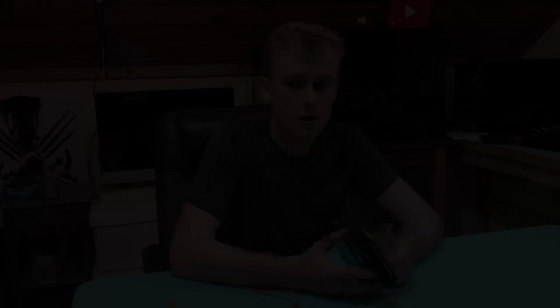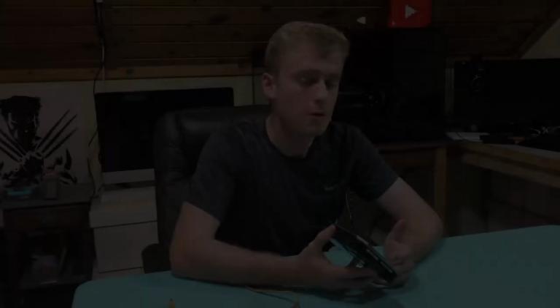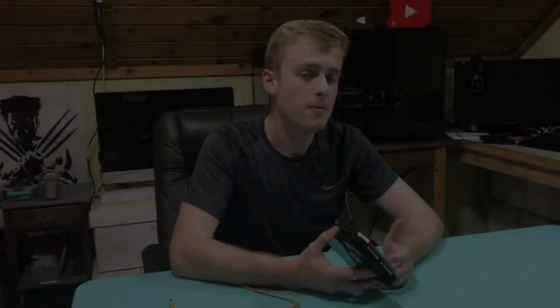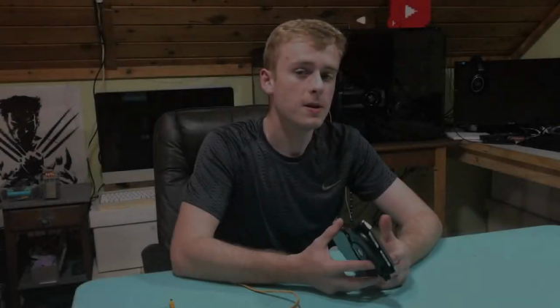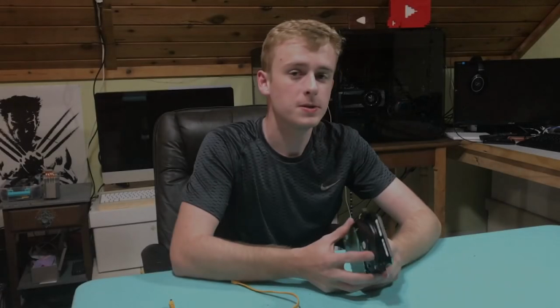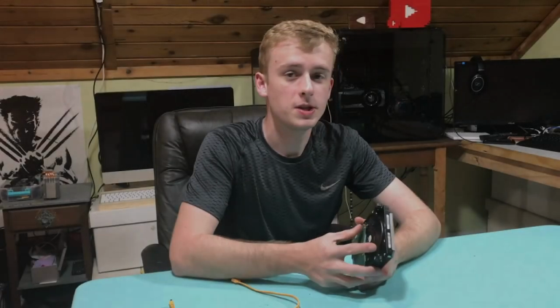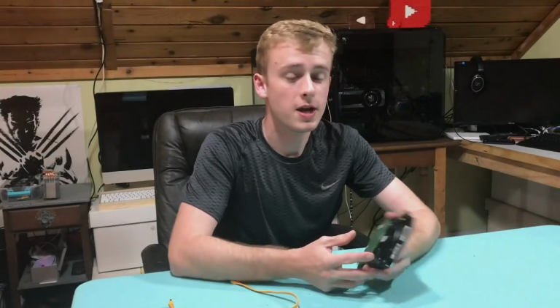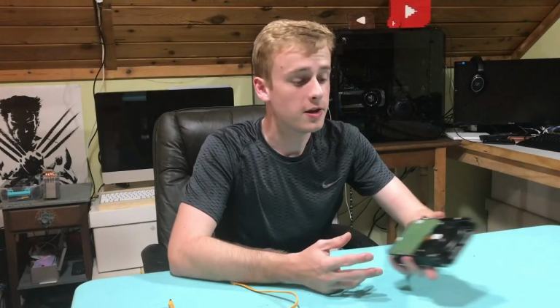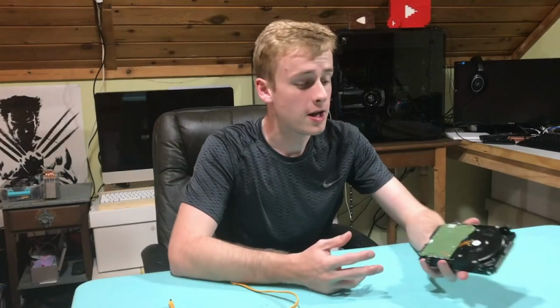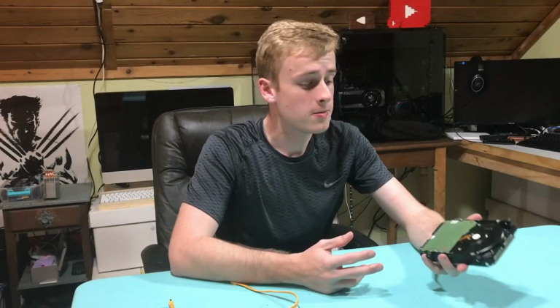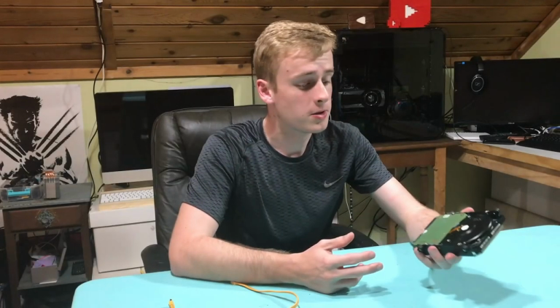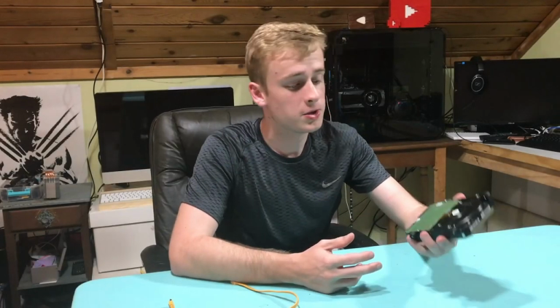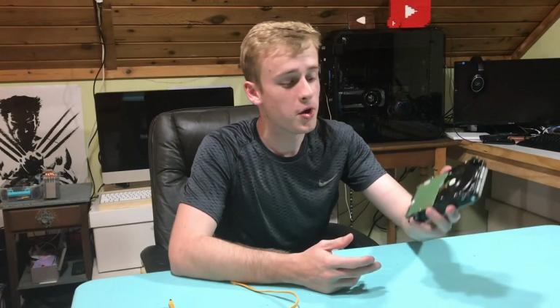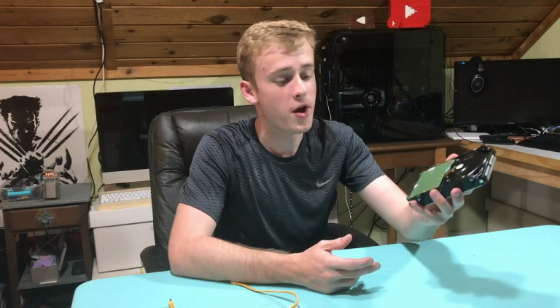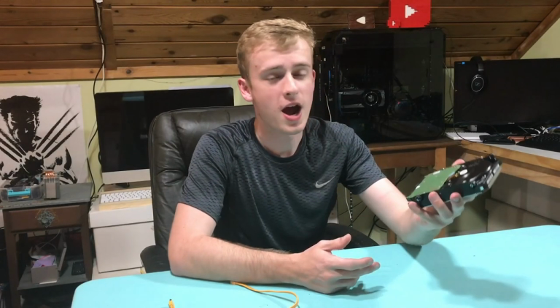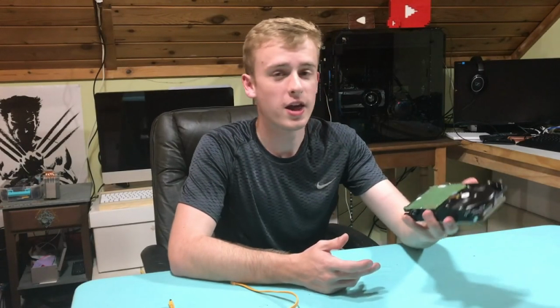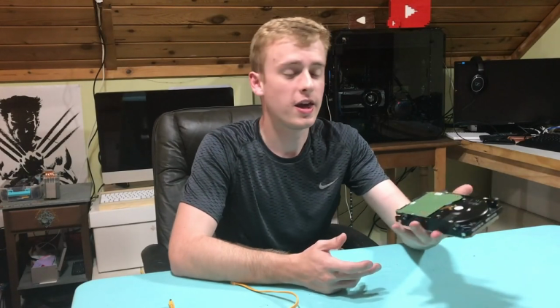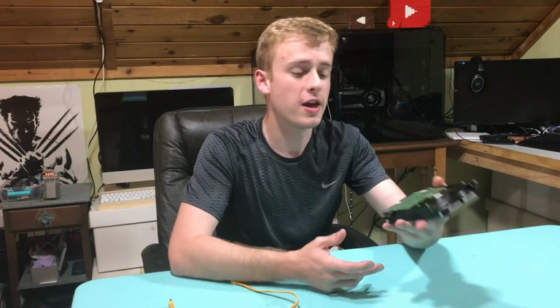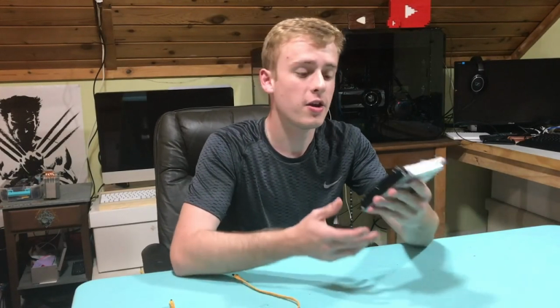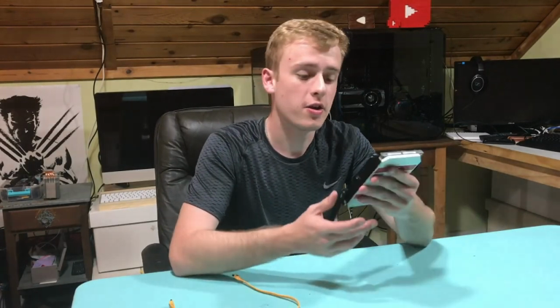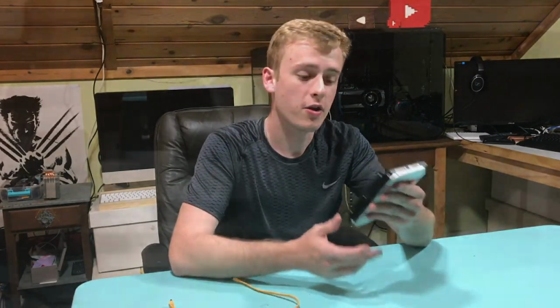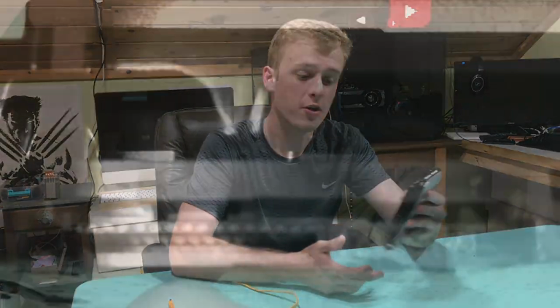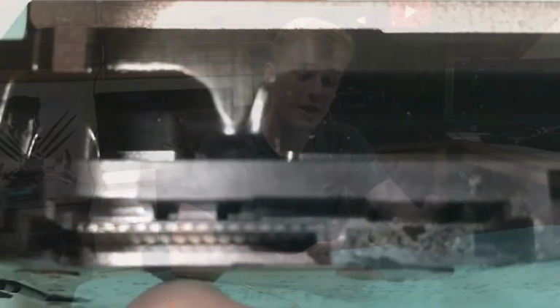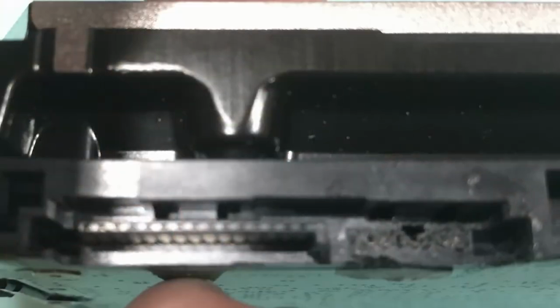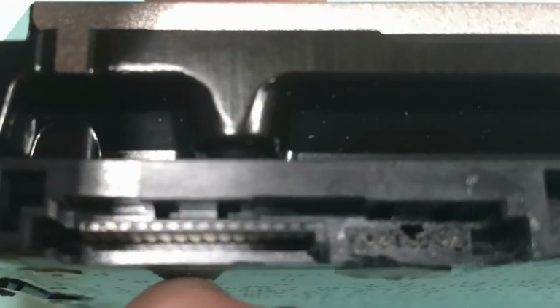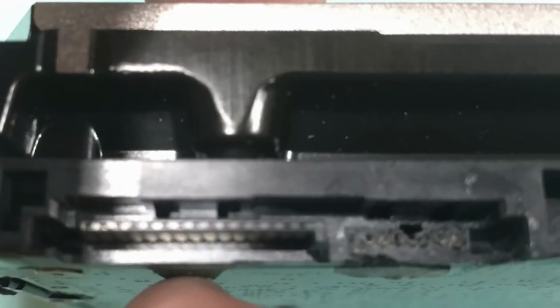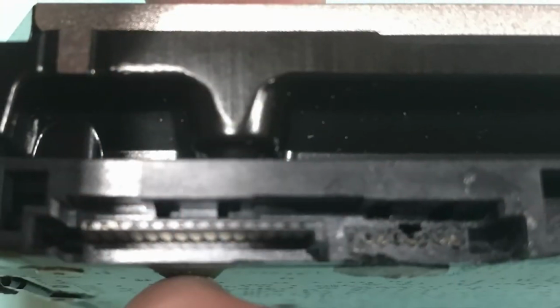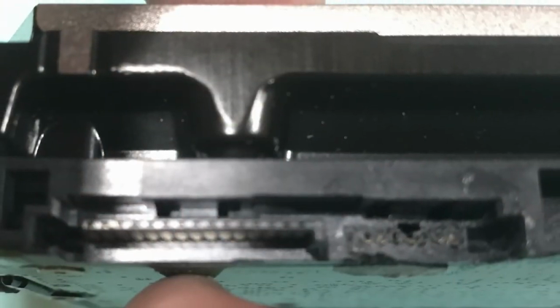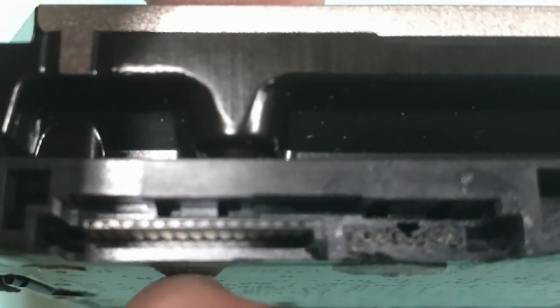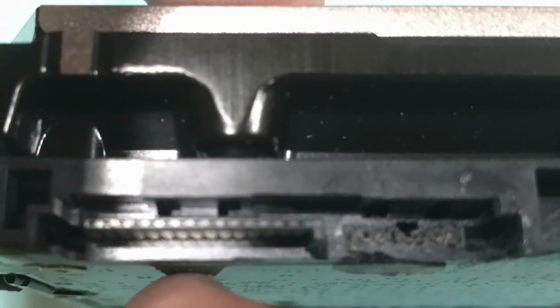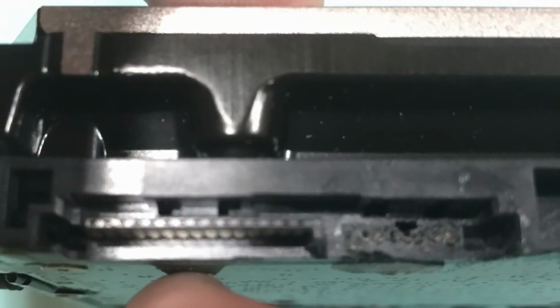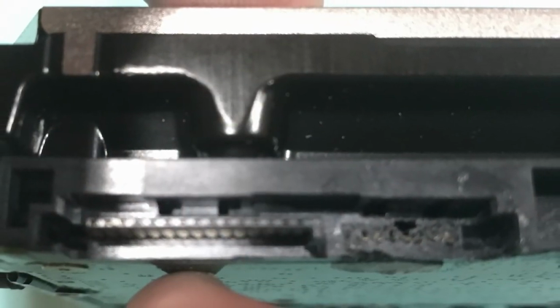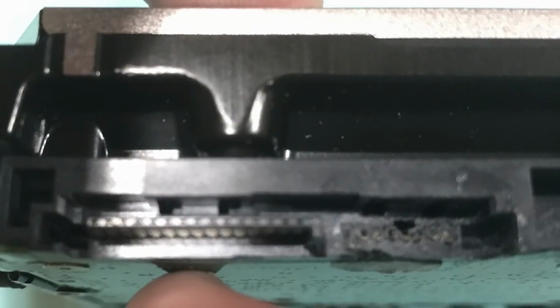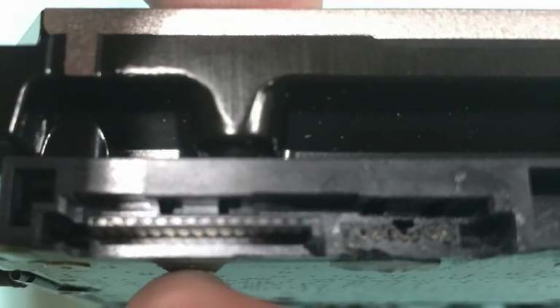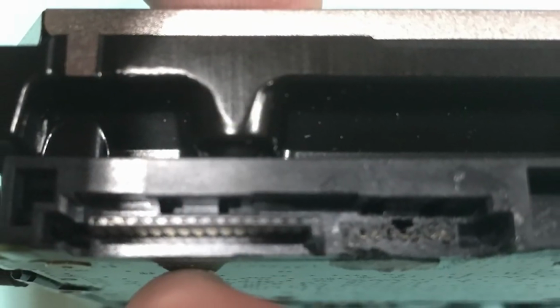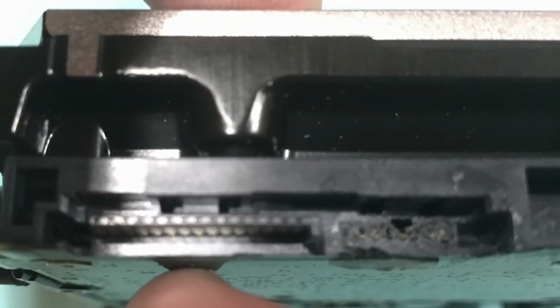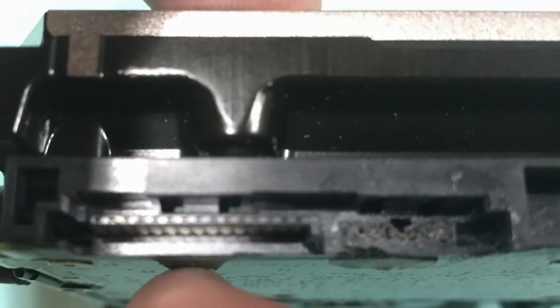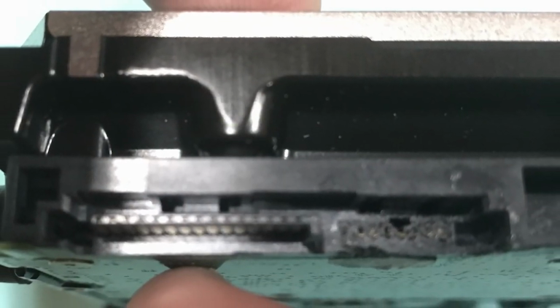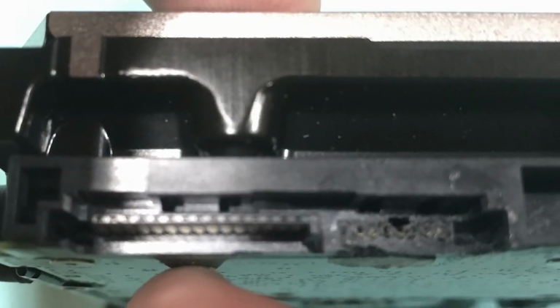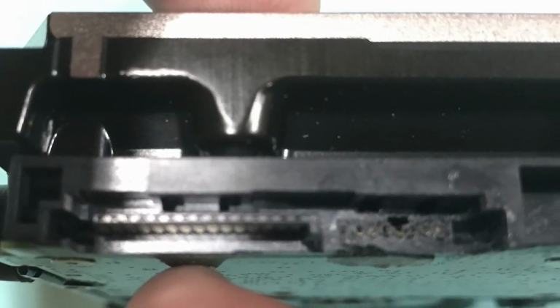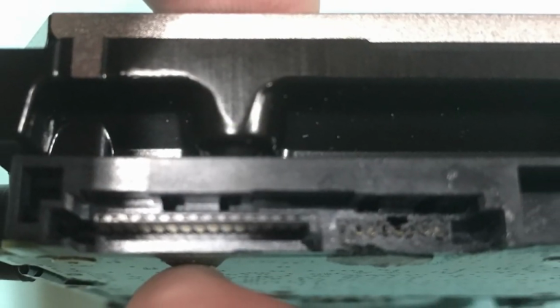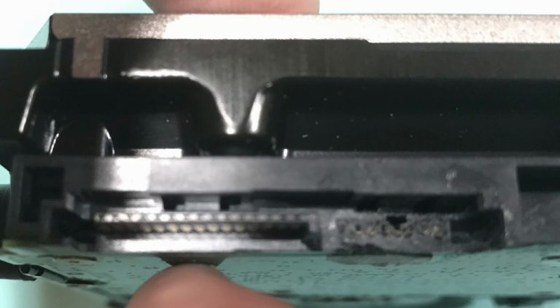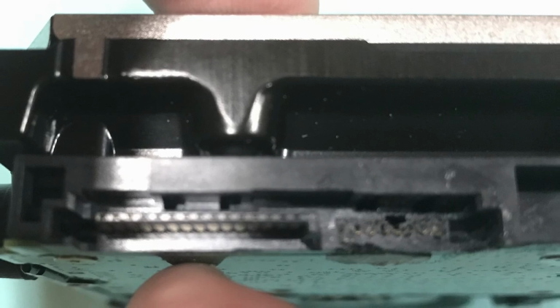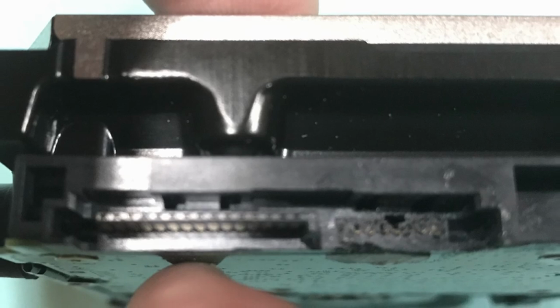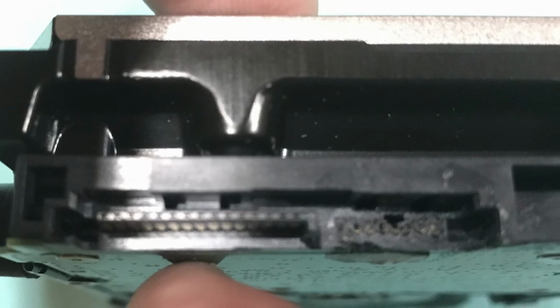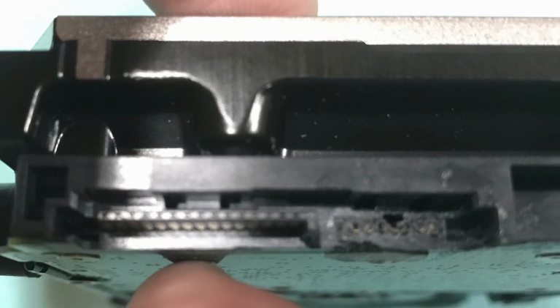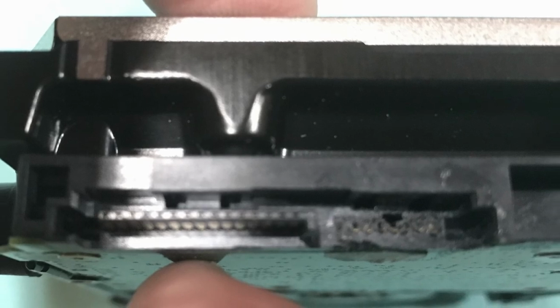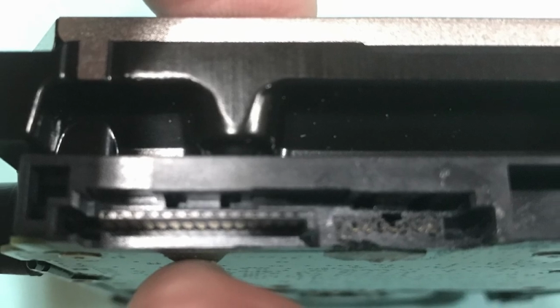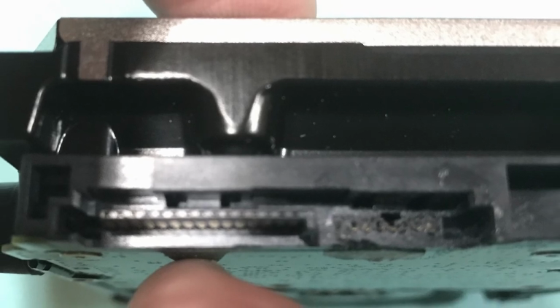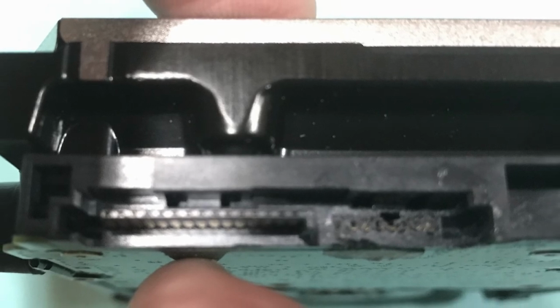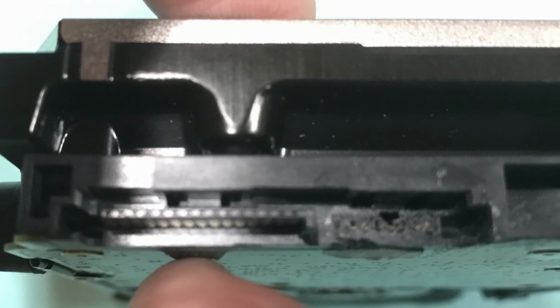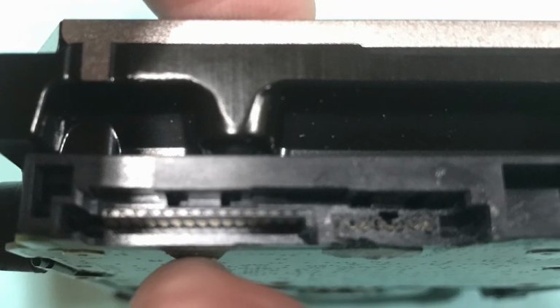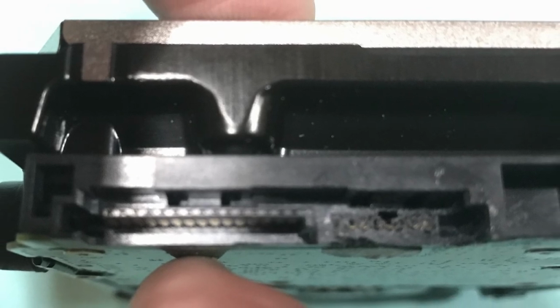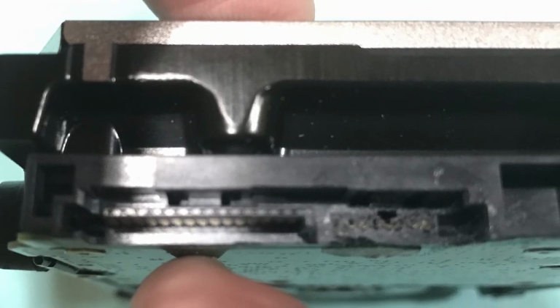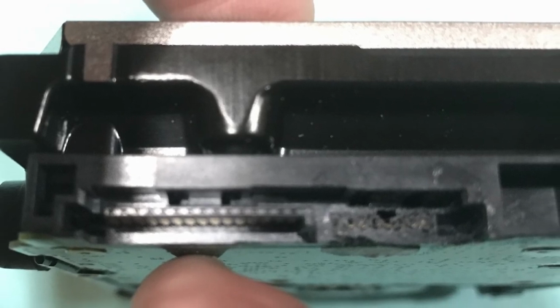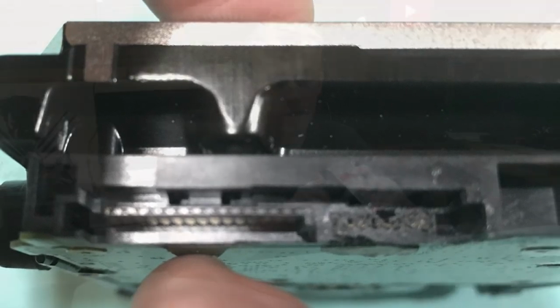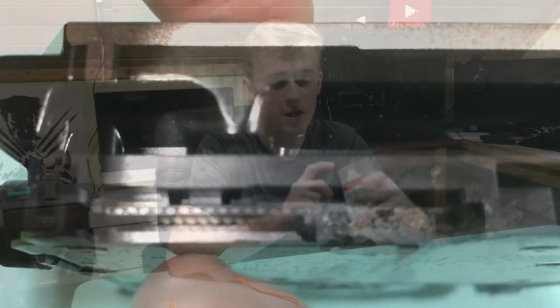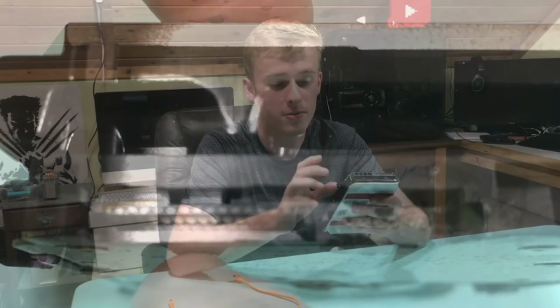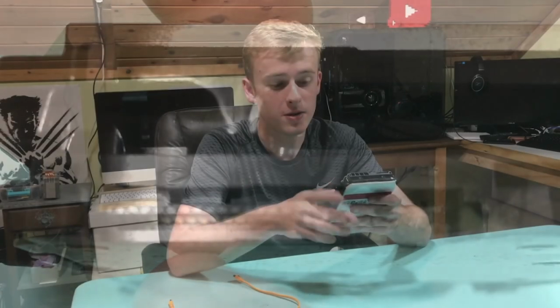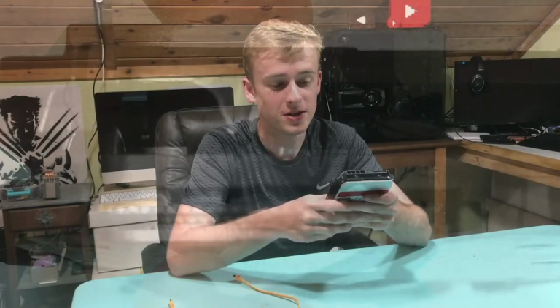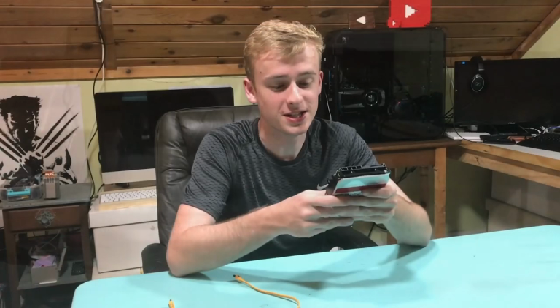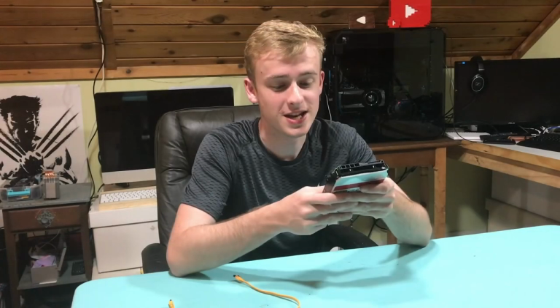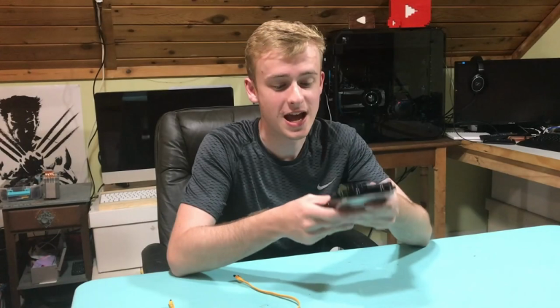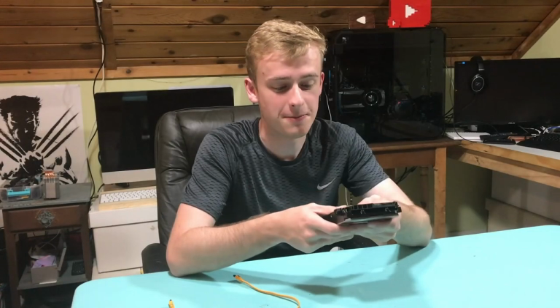Hello, my name is Jay and today I'm going to show you how to get data off of a hard drive after the SATA cable or the SATA port has pretty much snapped.